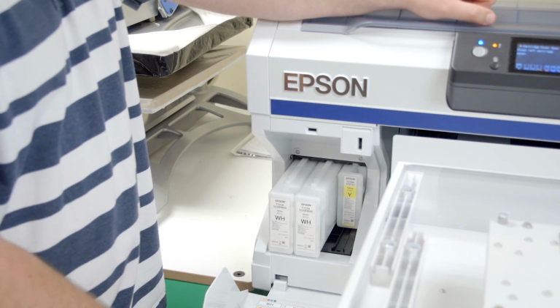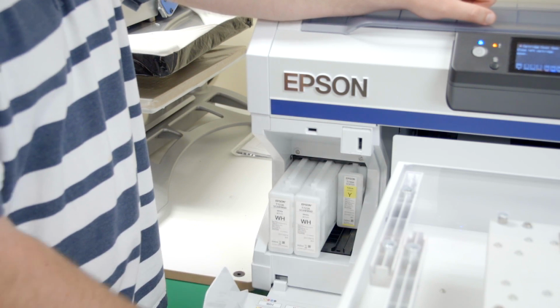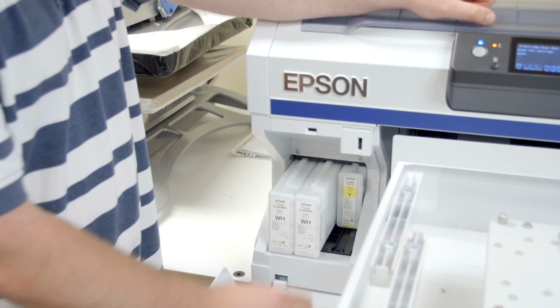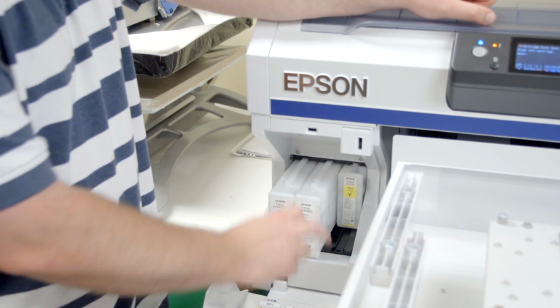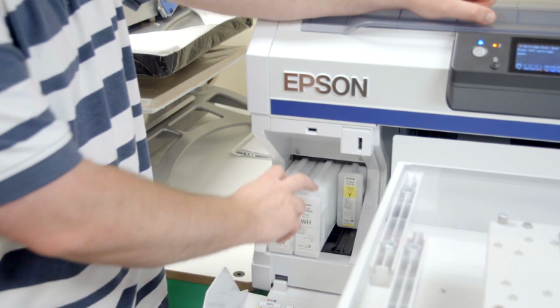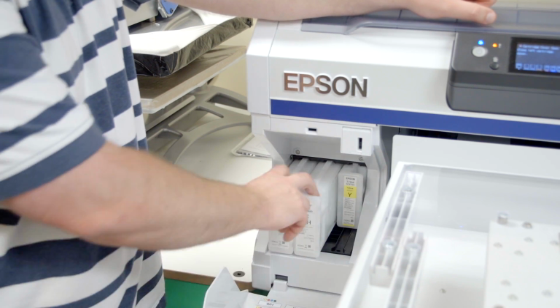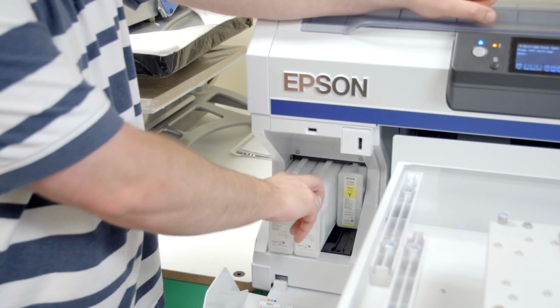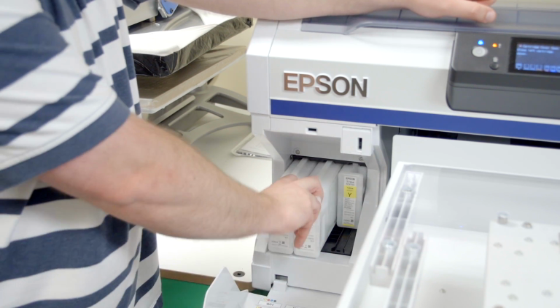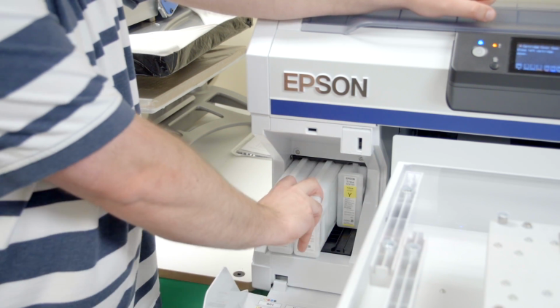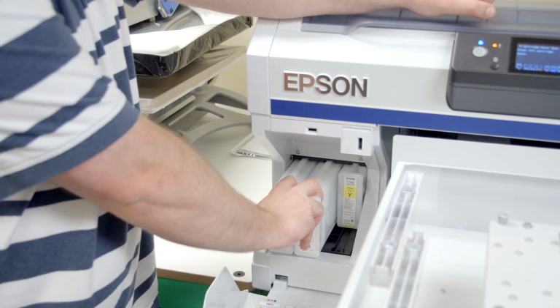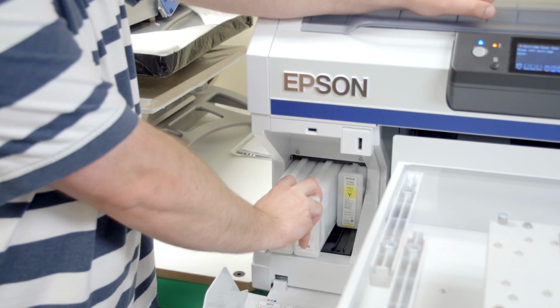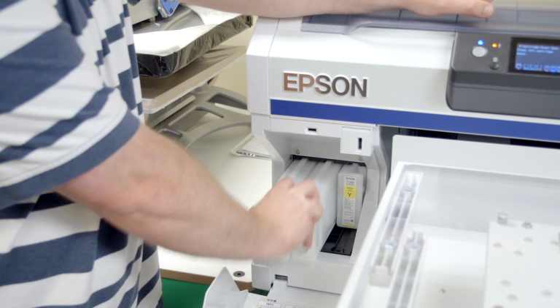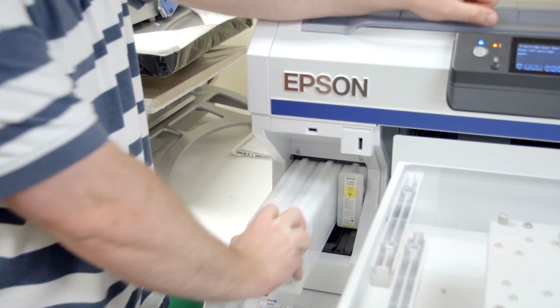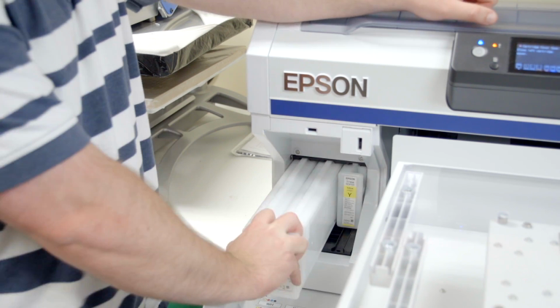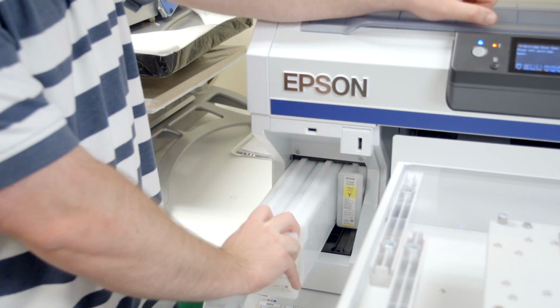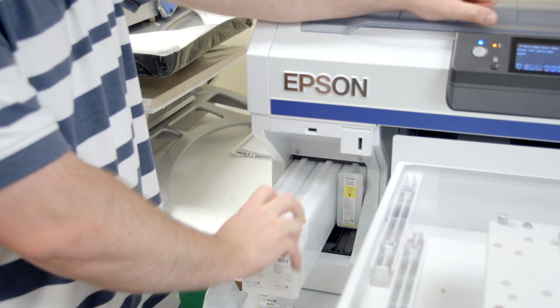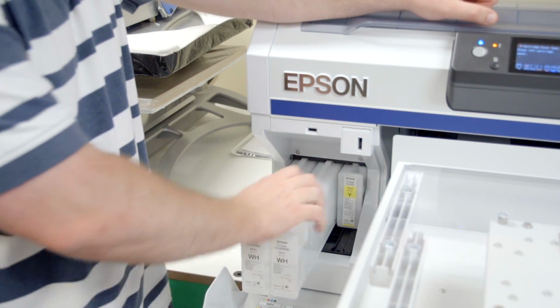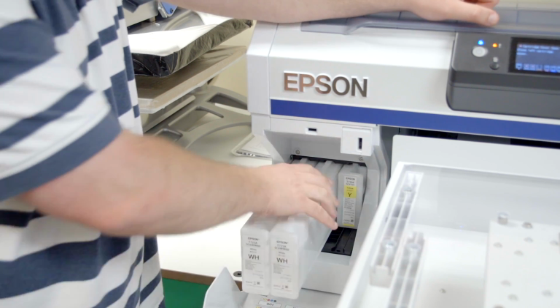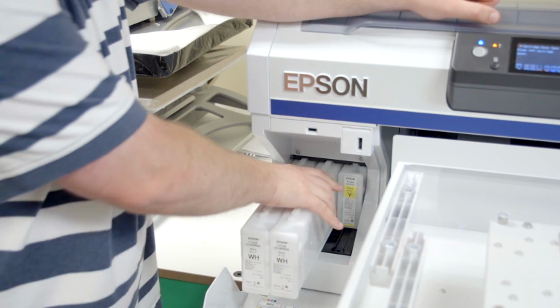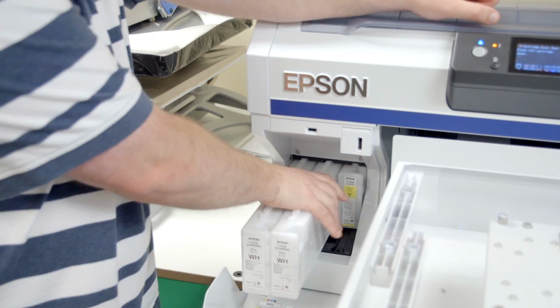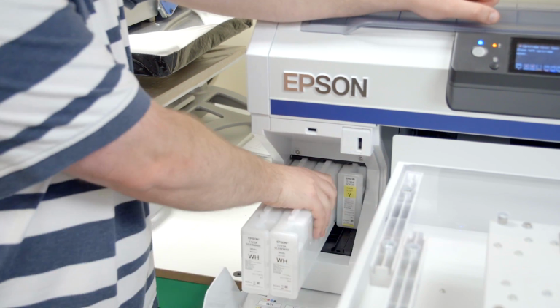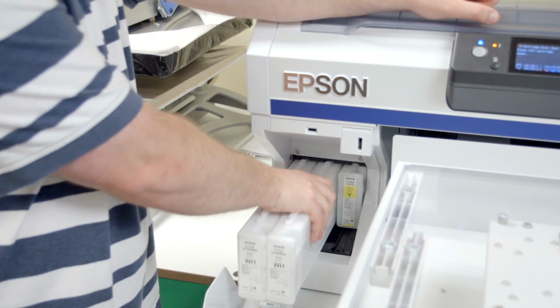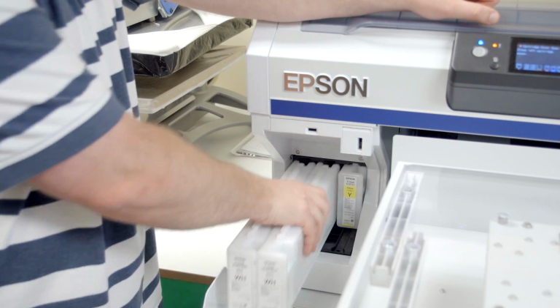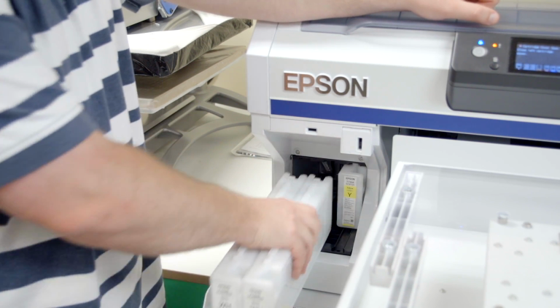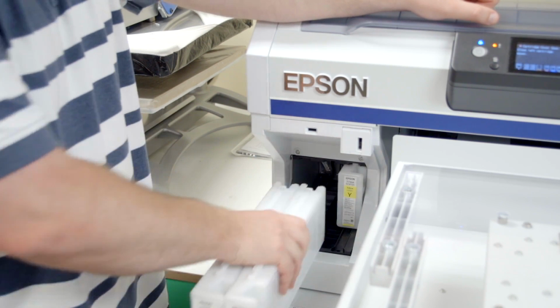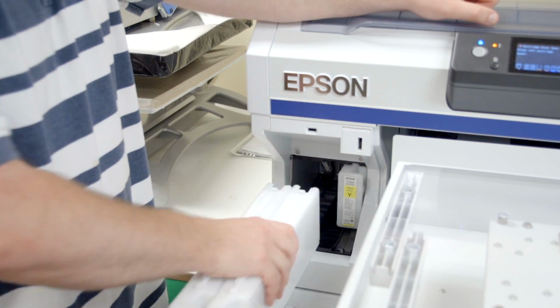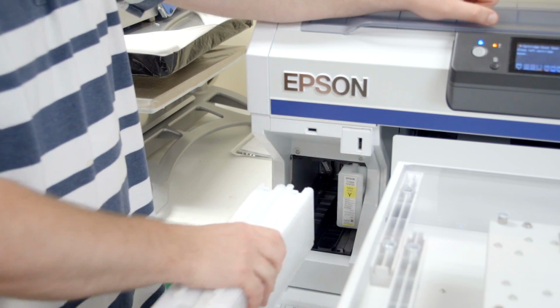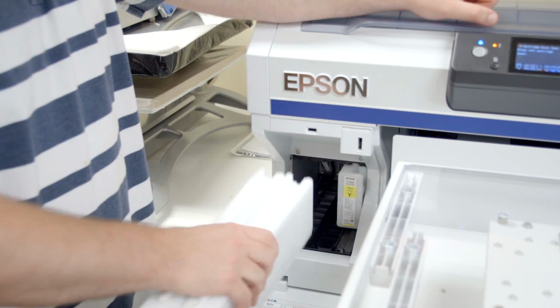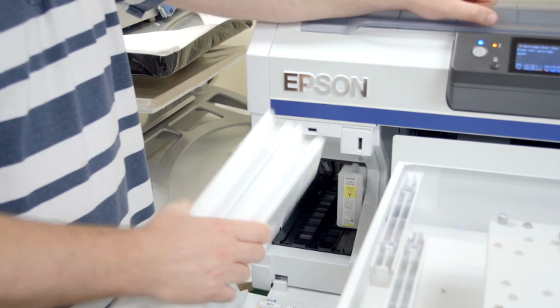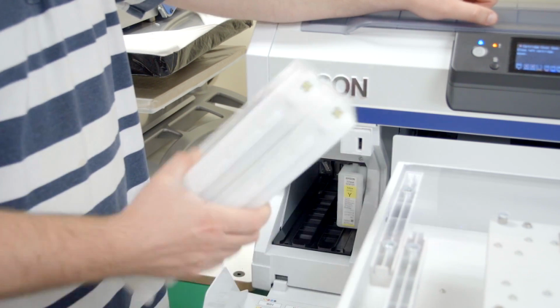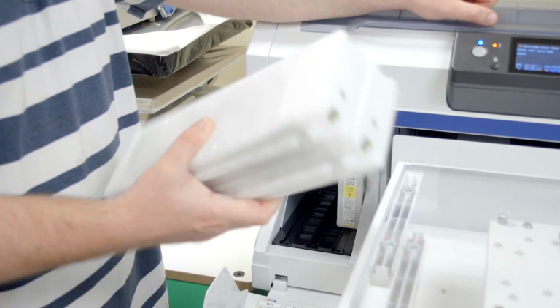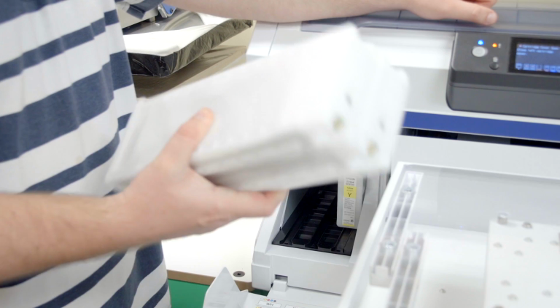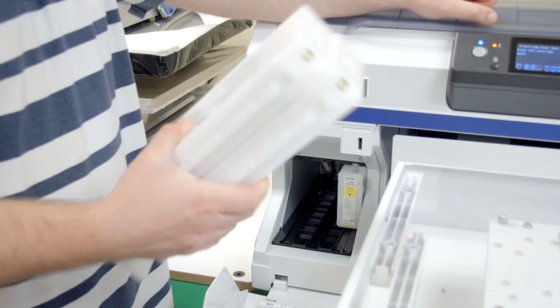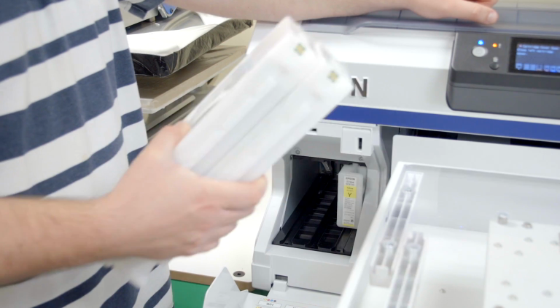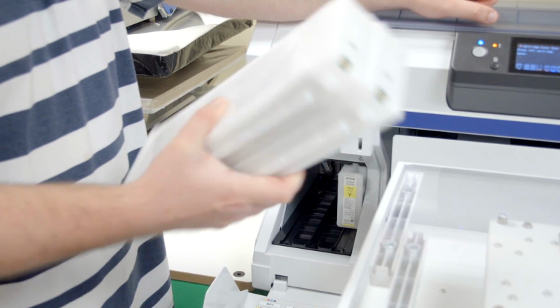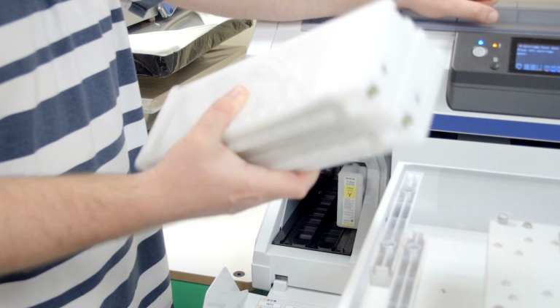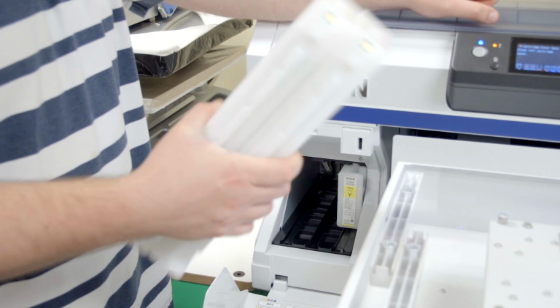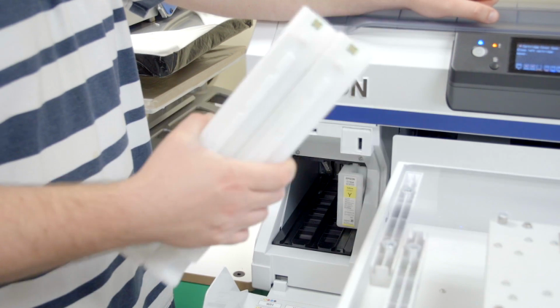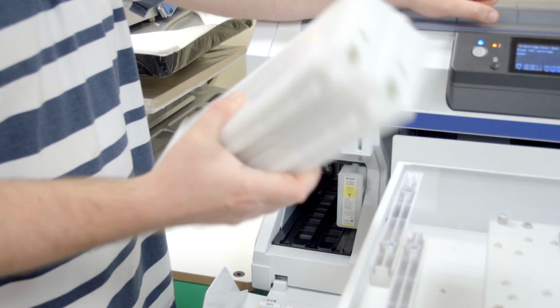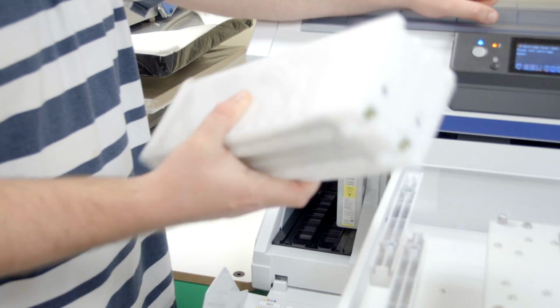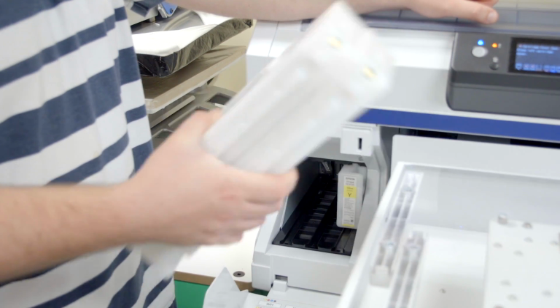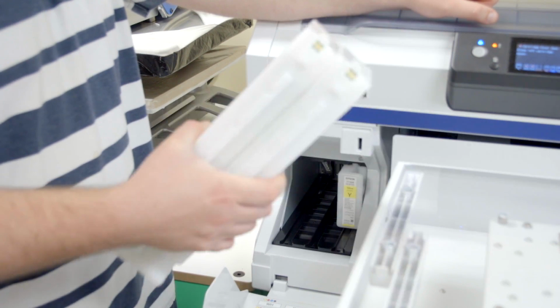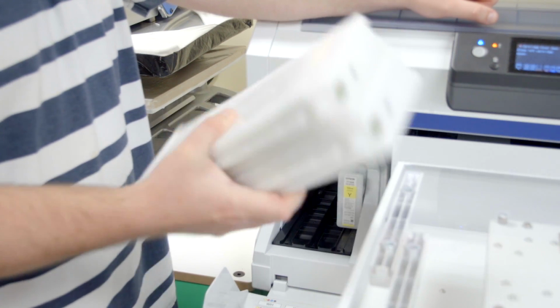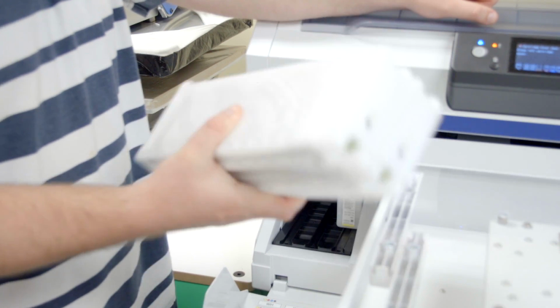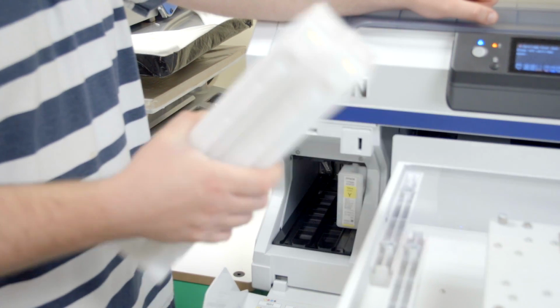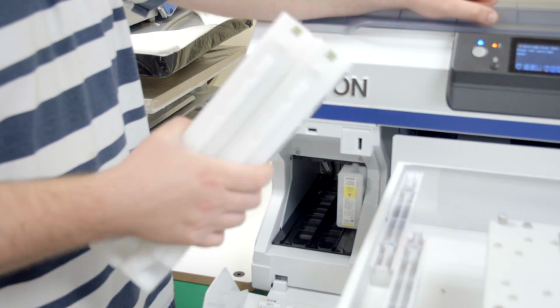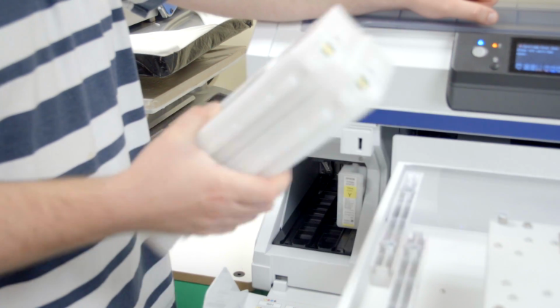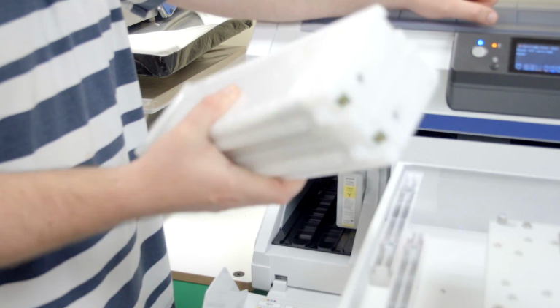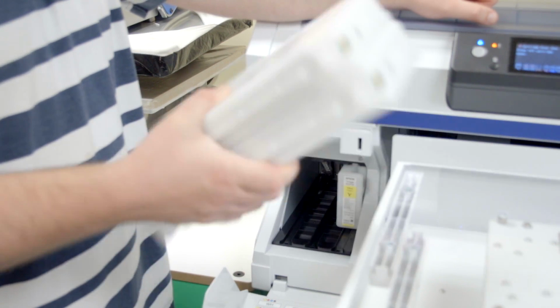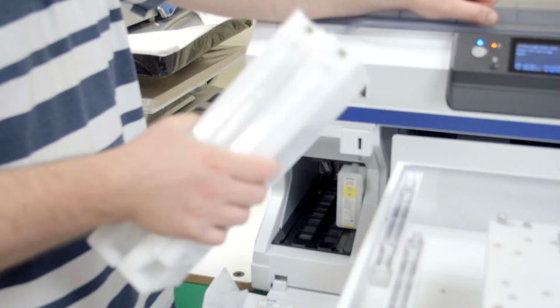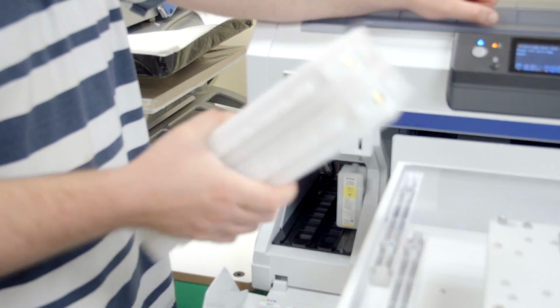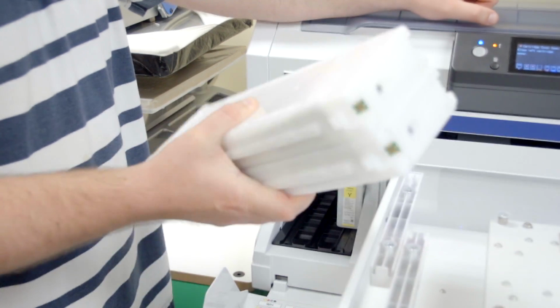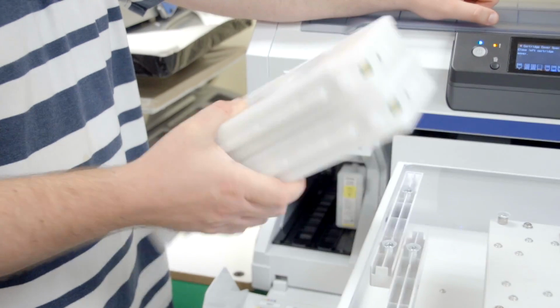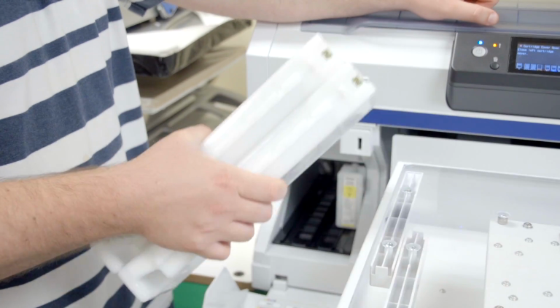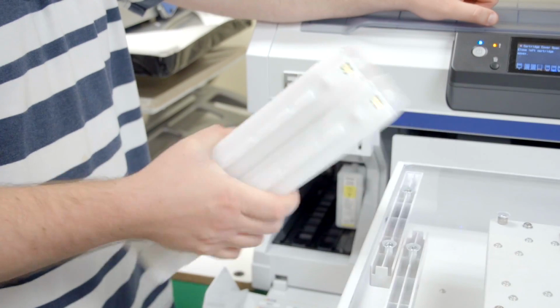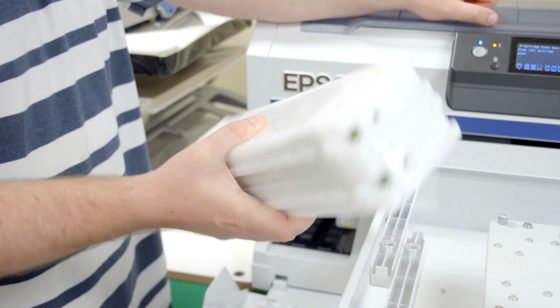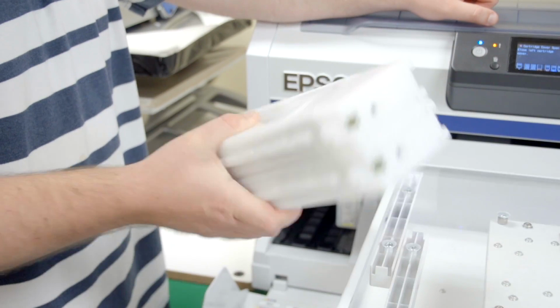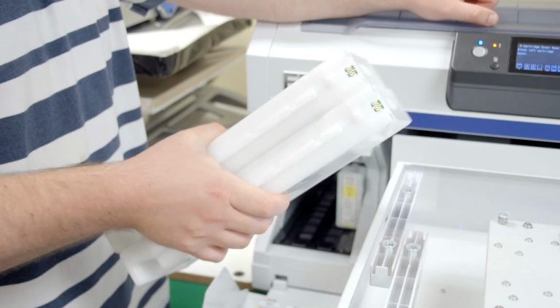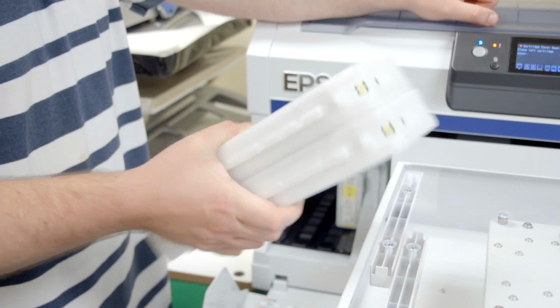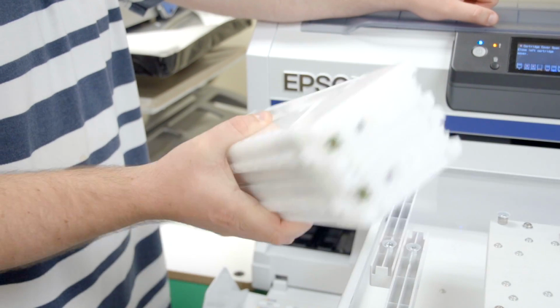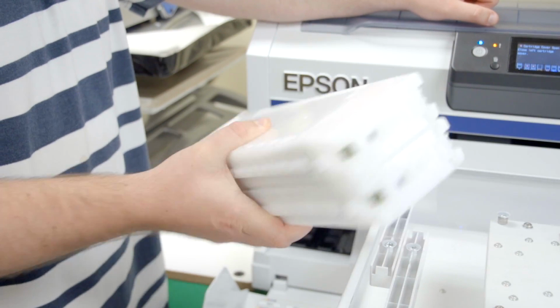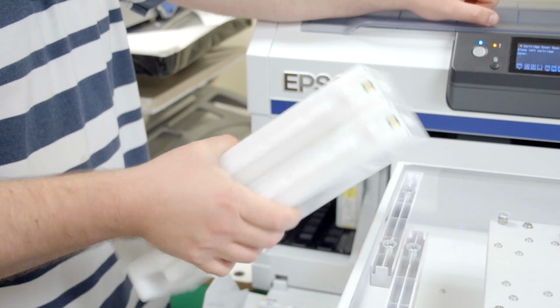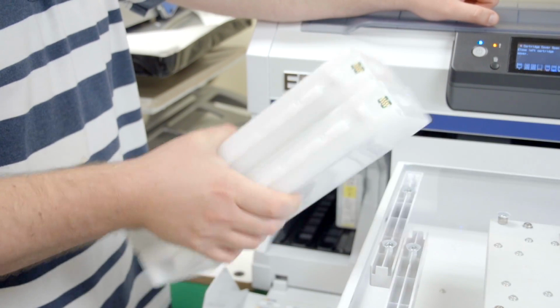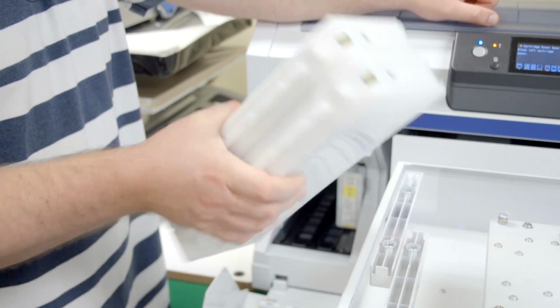One way to avoid issues with your white ink is to shake the cartridge daily. This keeps the ink mixed and stops the titanium dioxide from settling down.